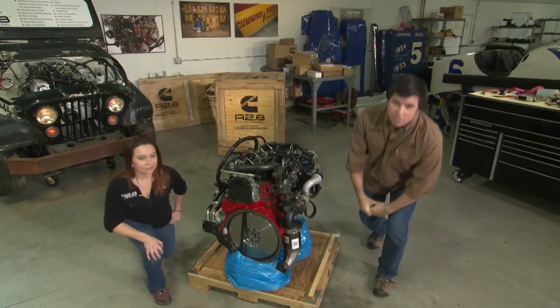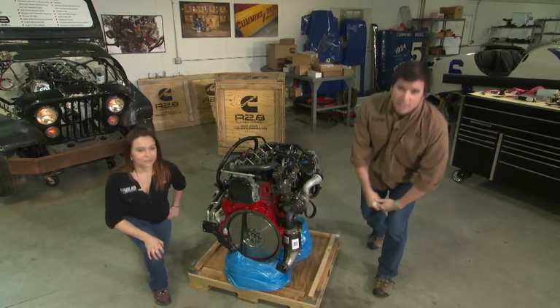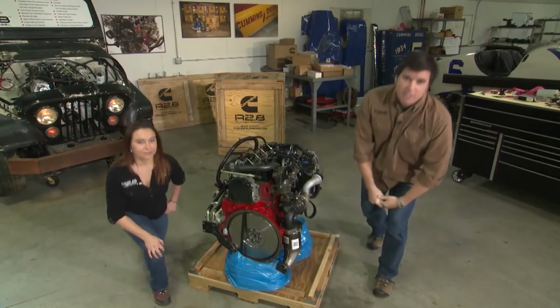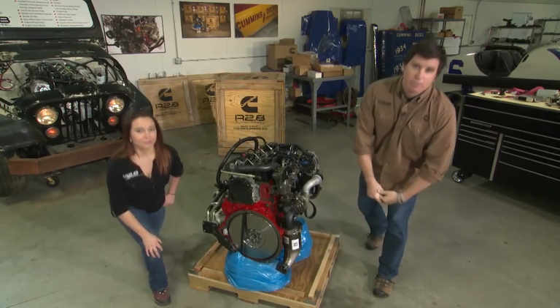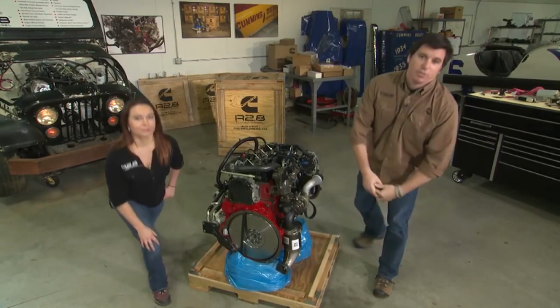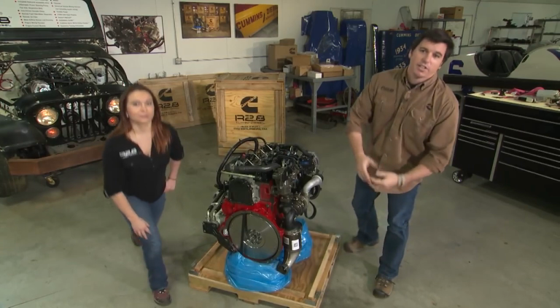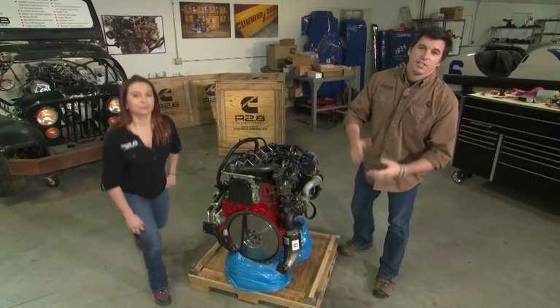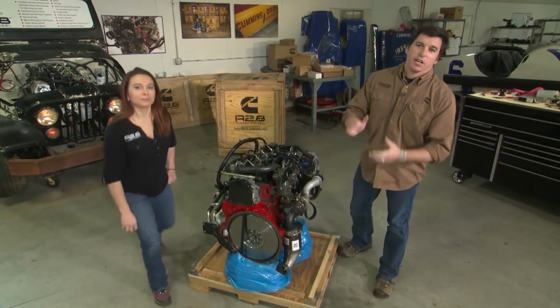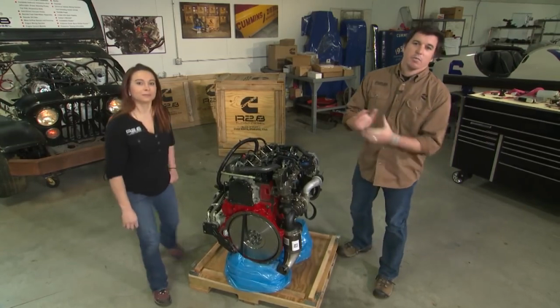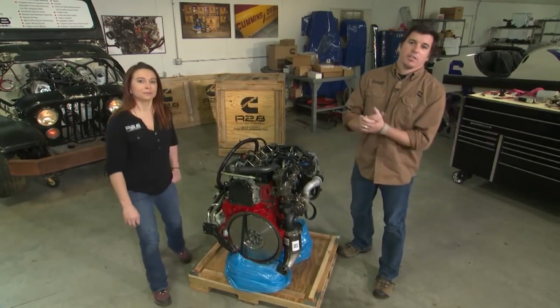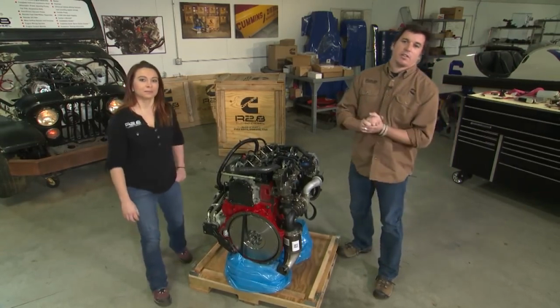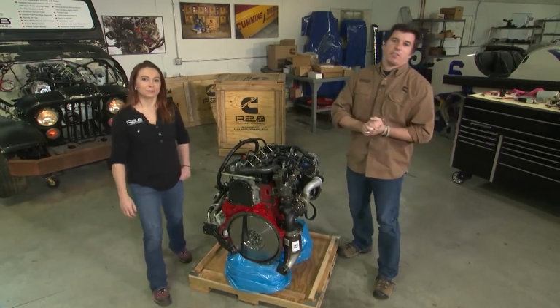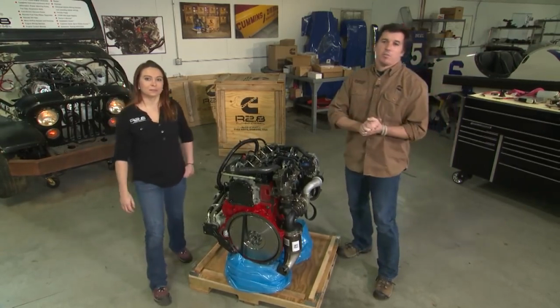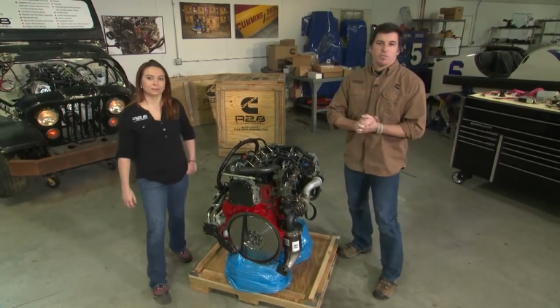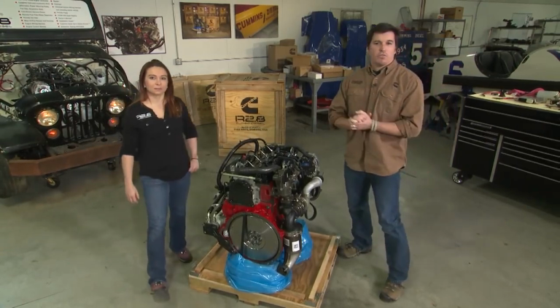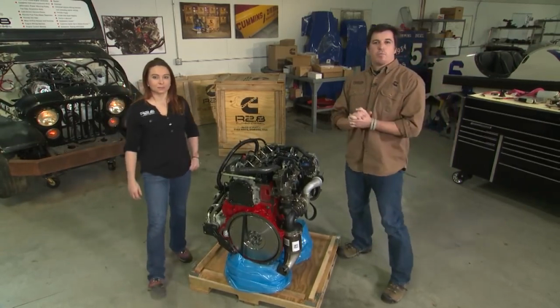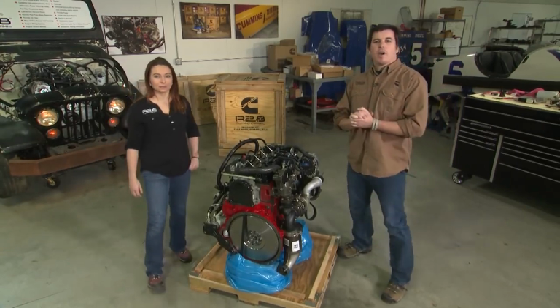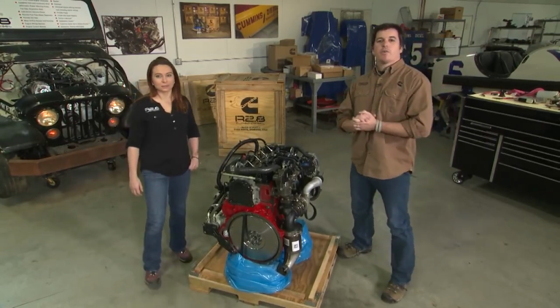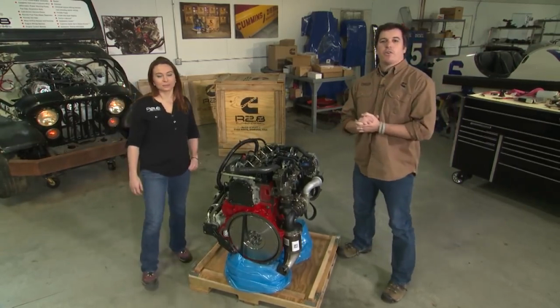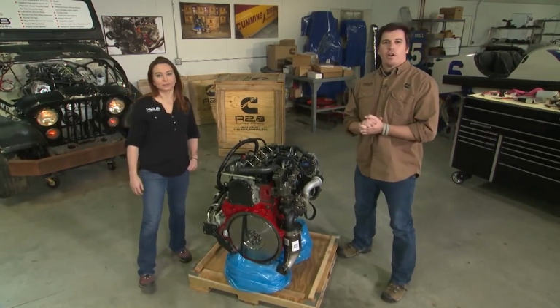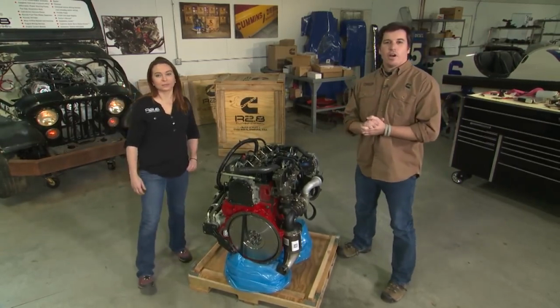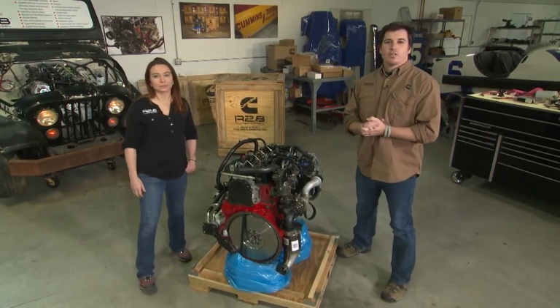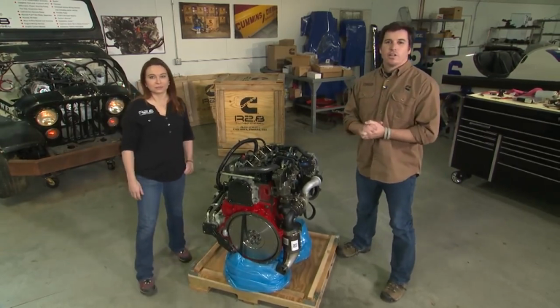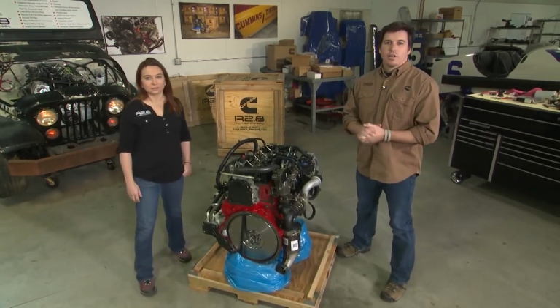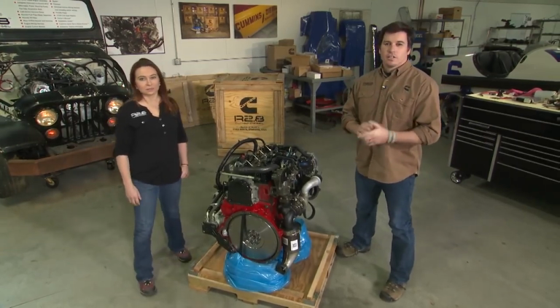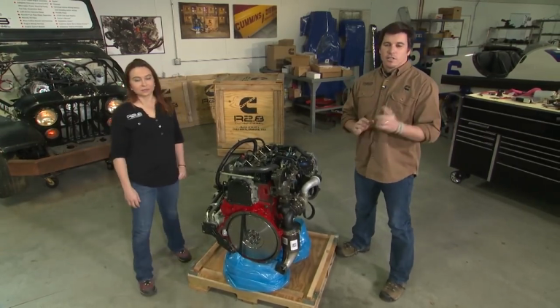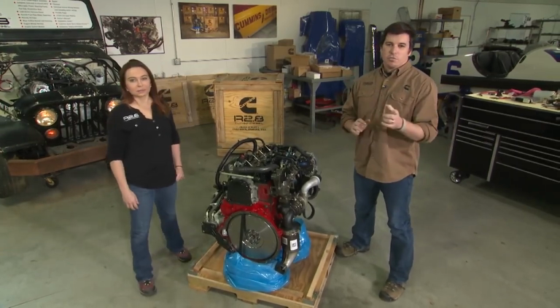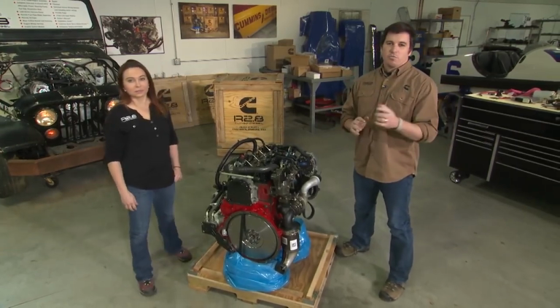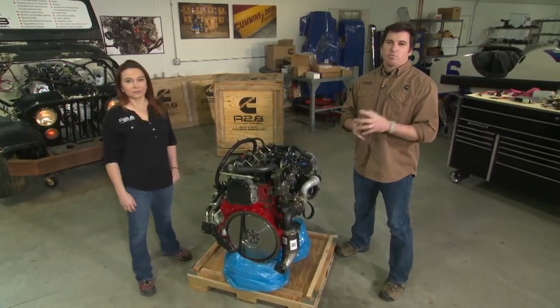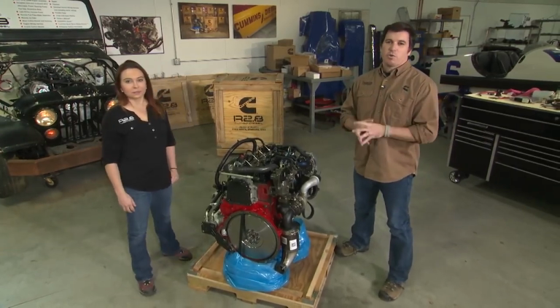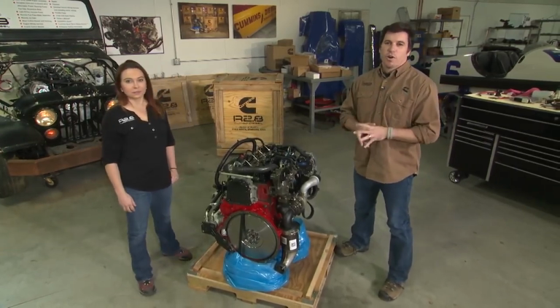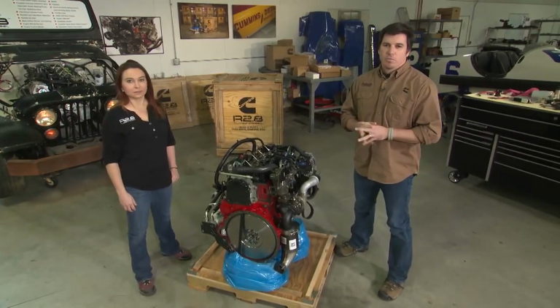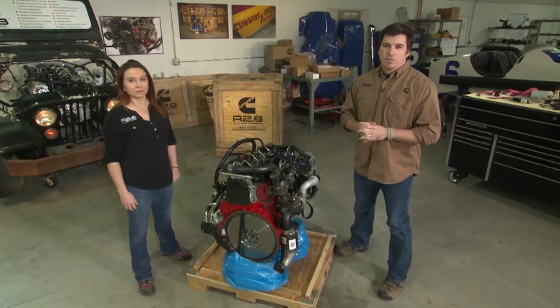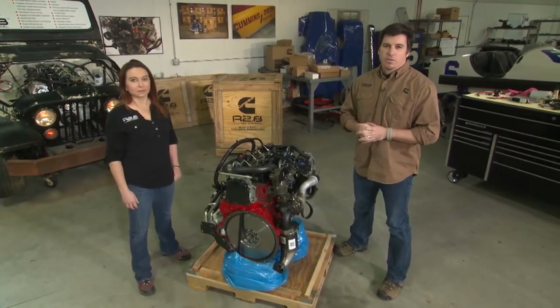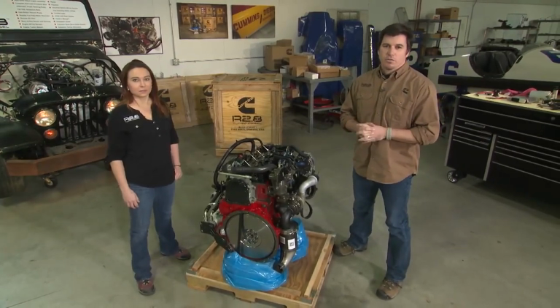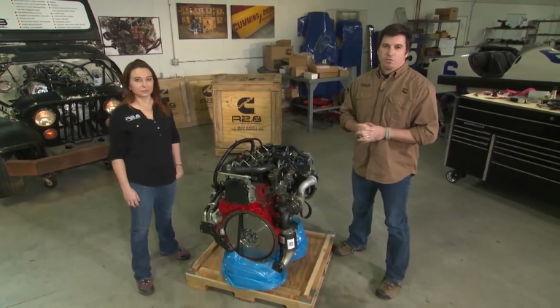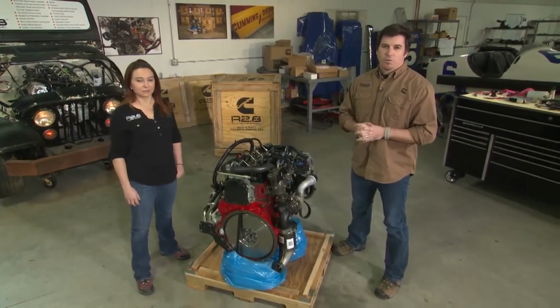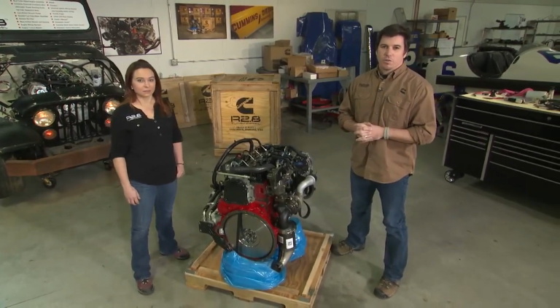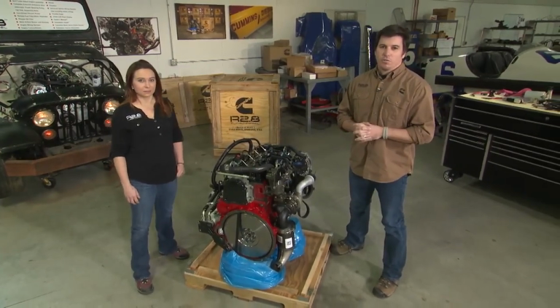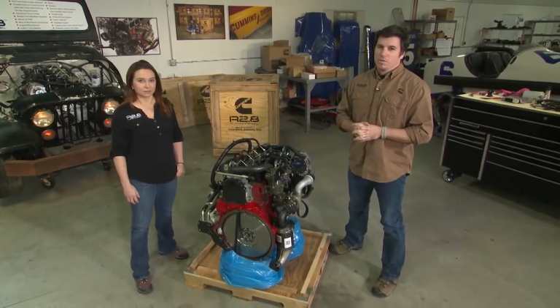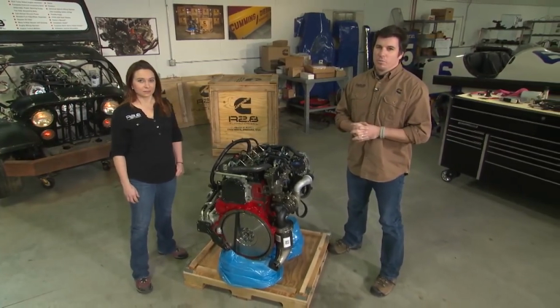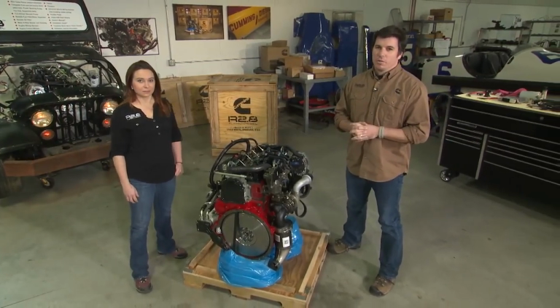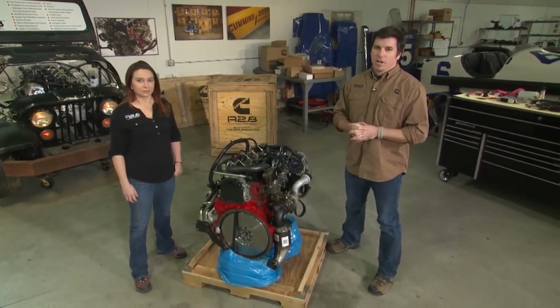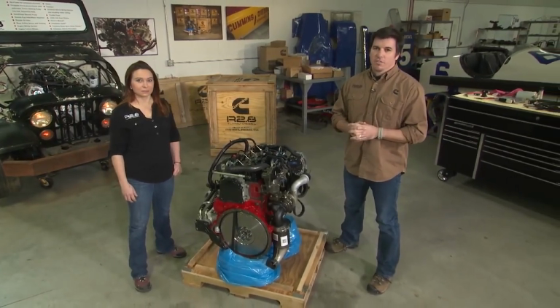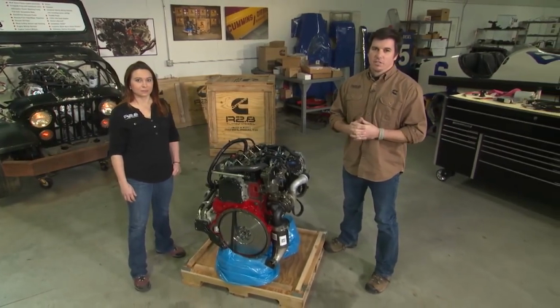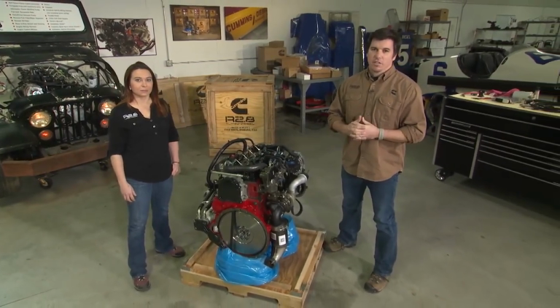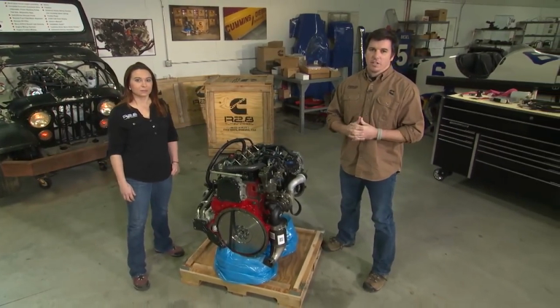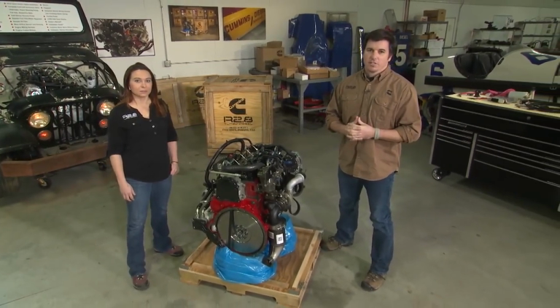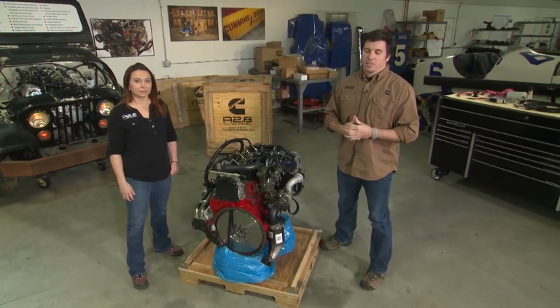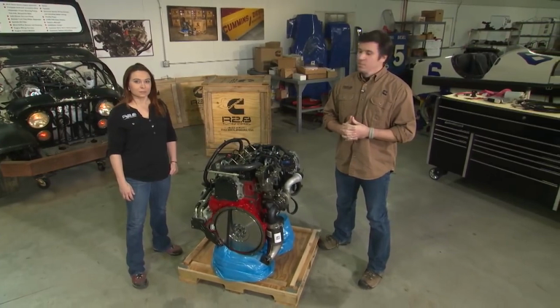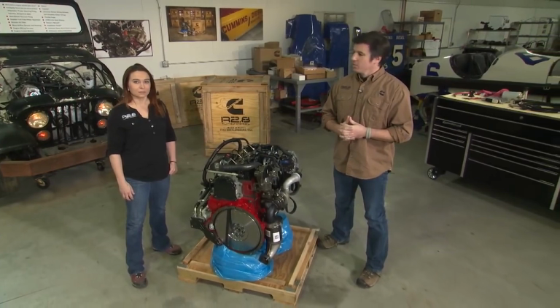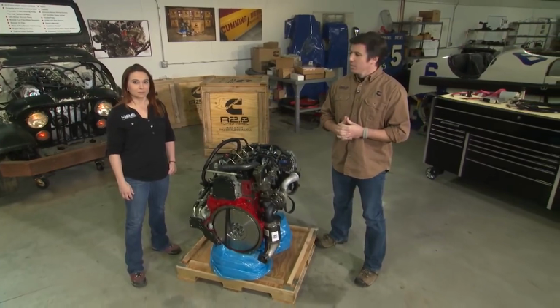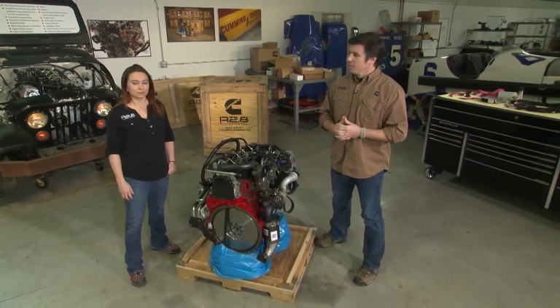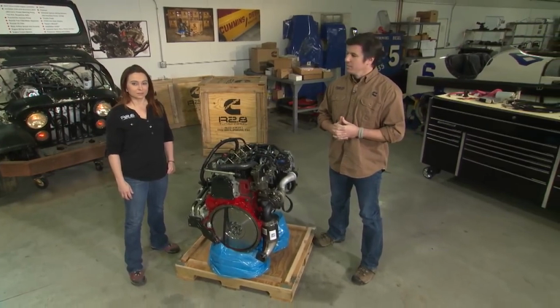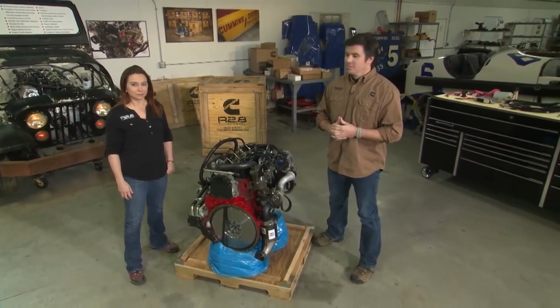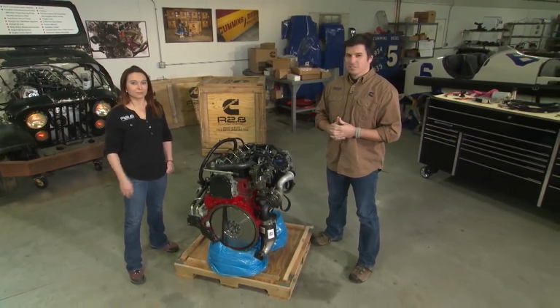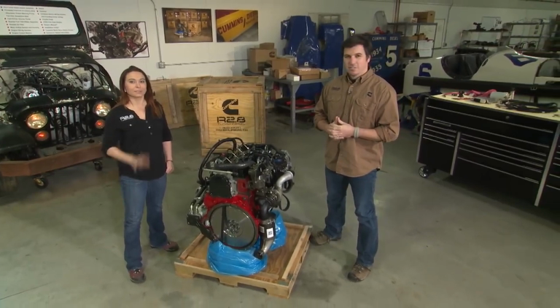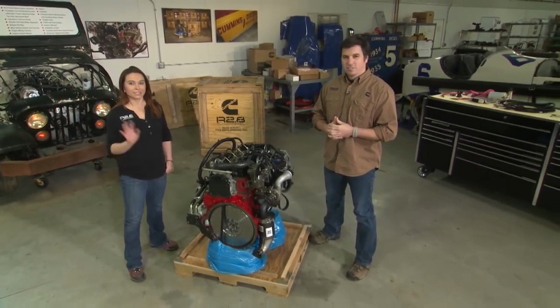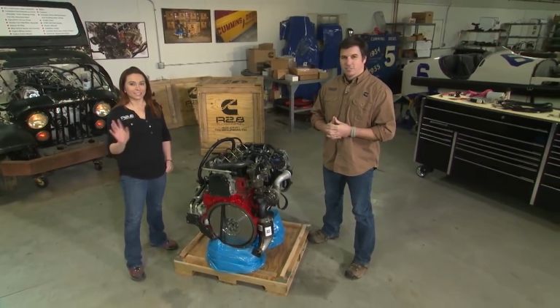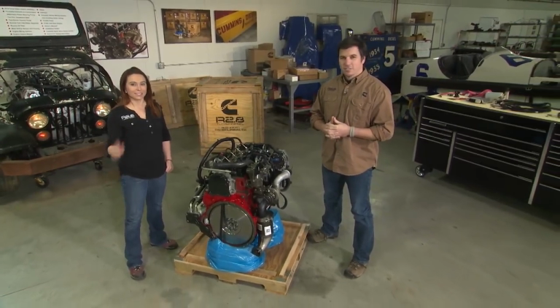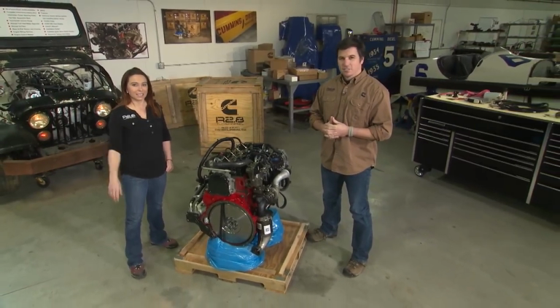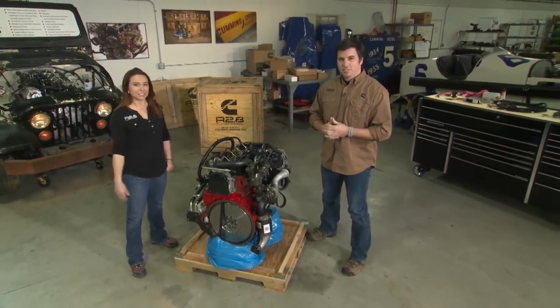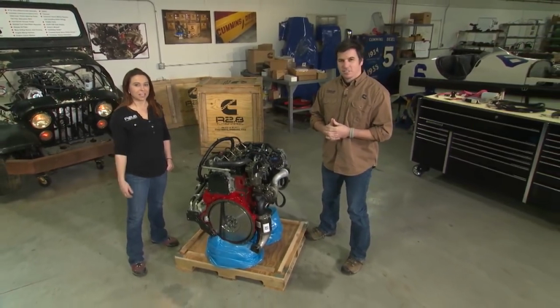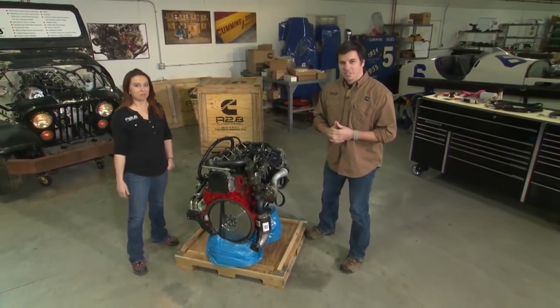That's it for this segment of Cummins Repower Garage. Stay tuned for more episodes where we do deeper dives into the installation guide. See you next time.